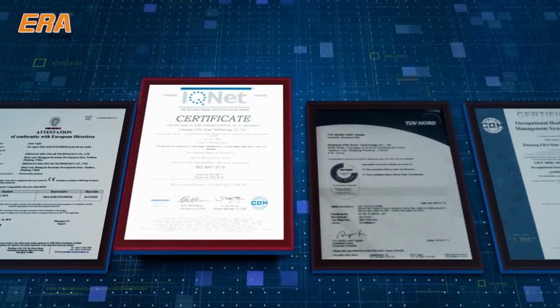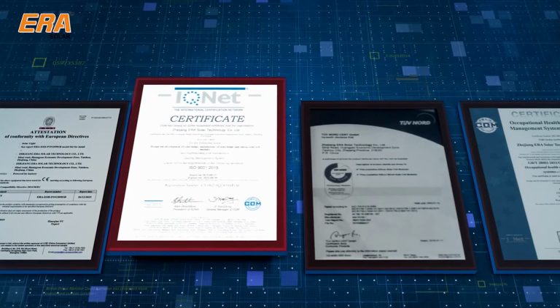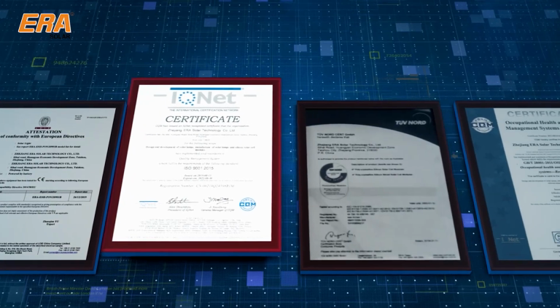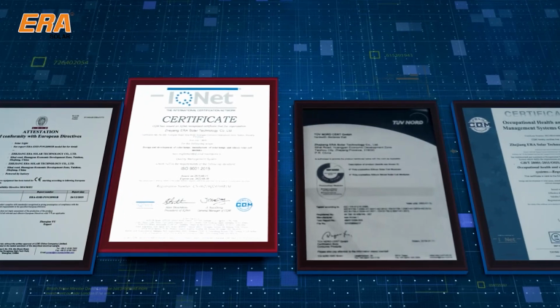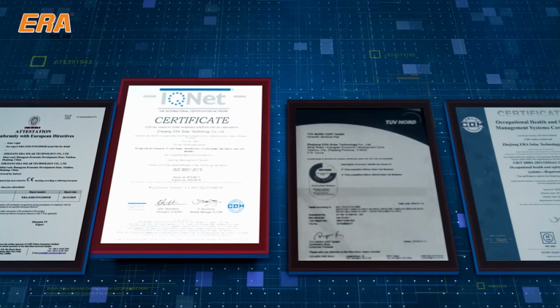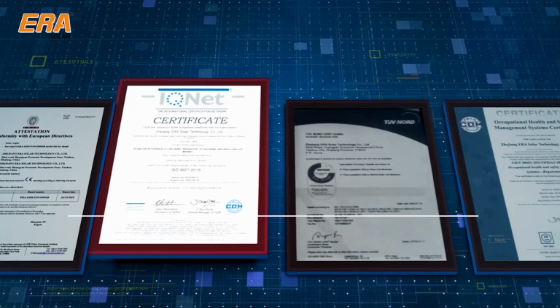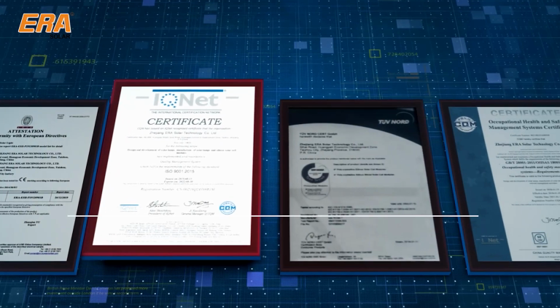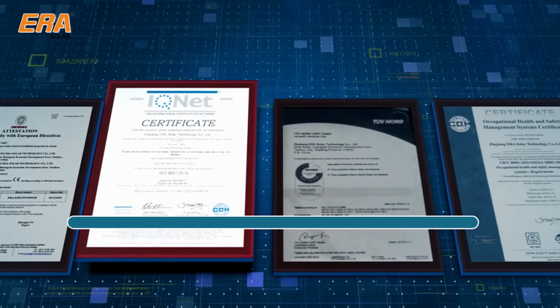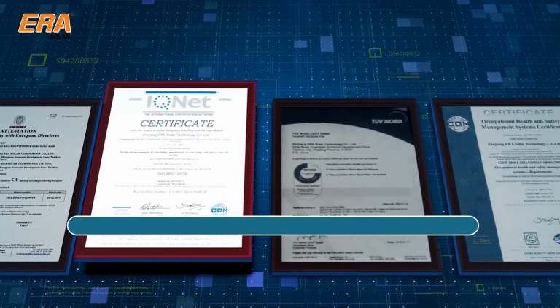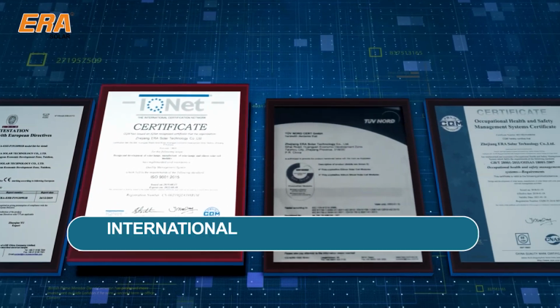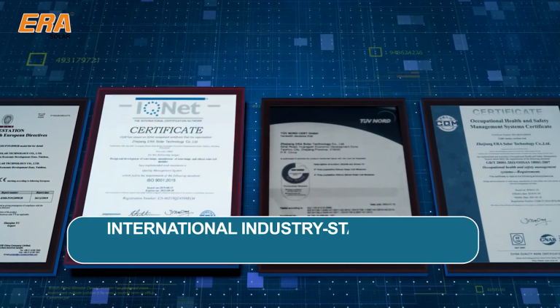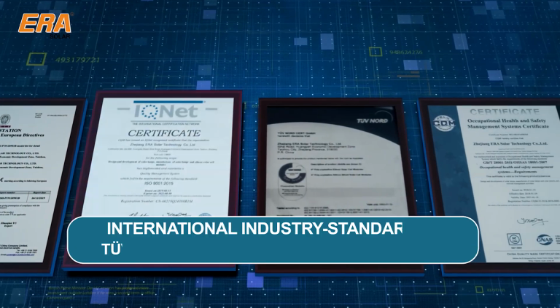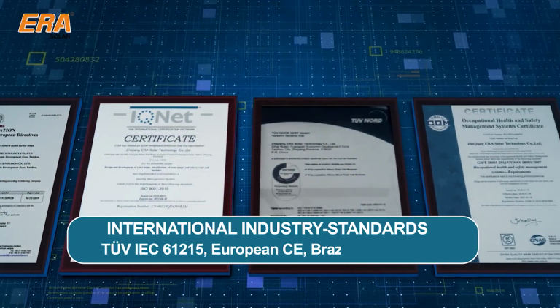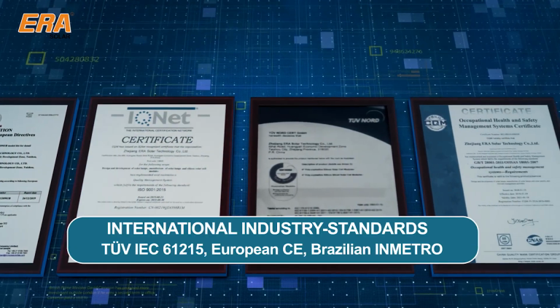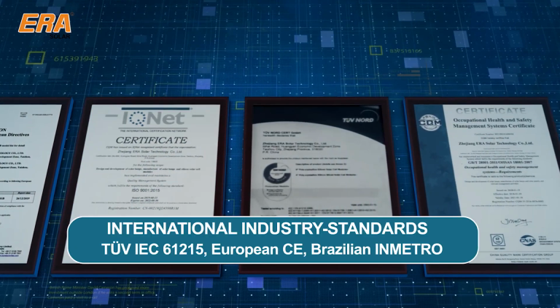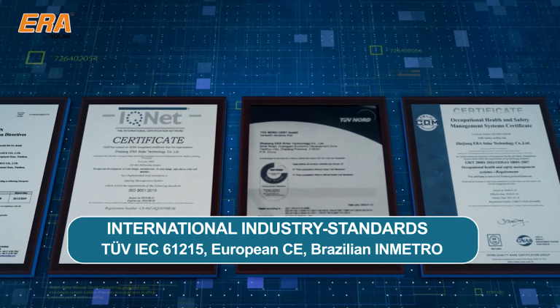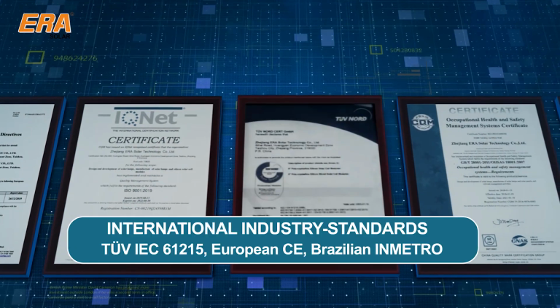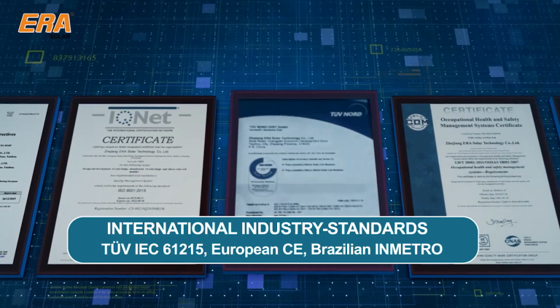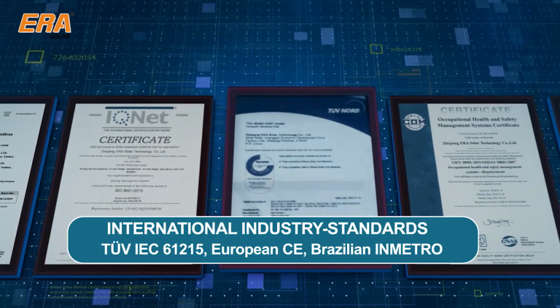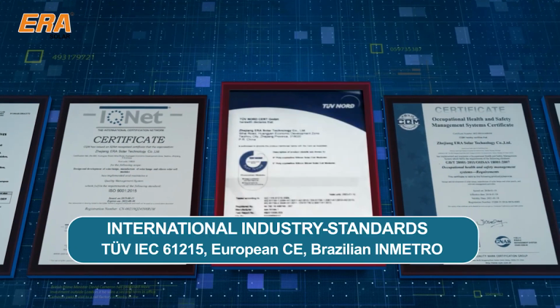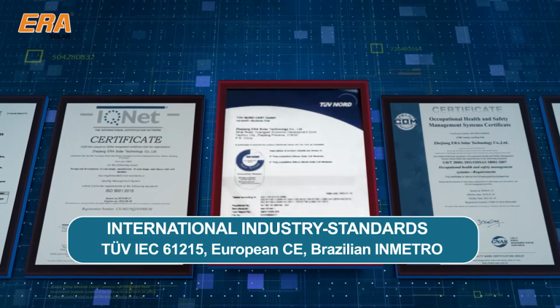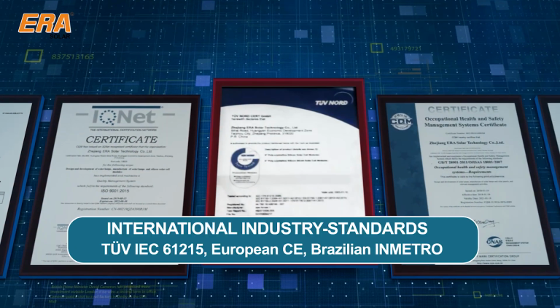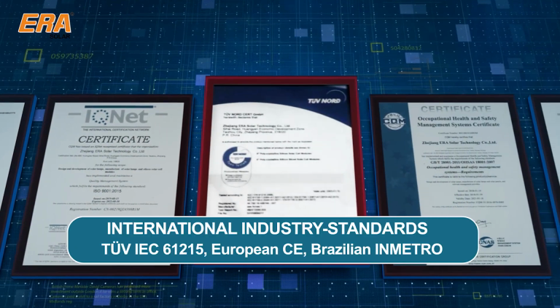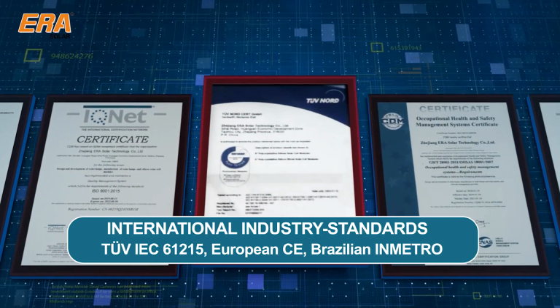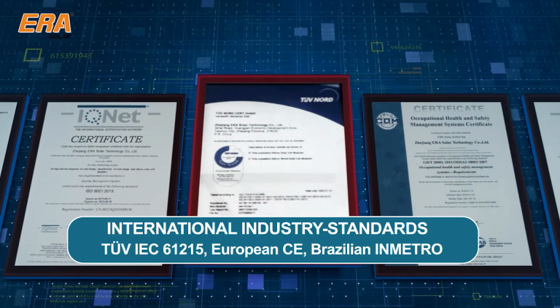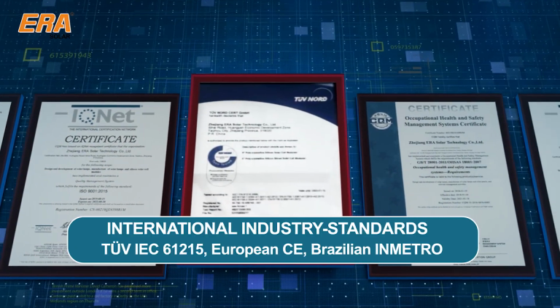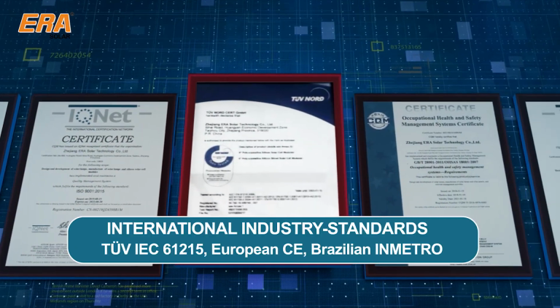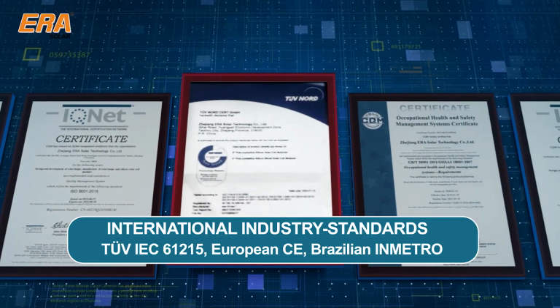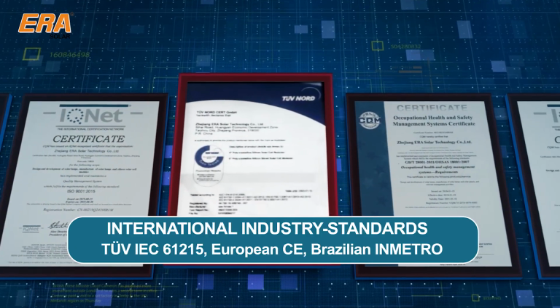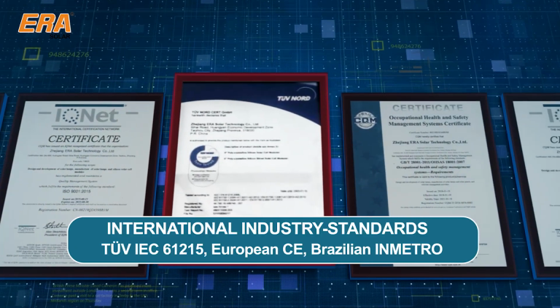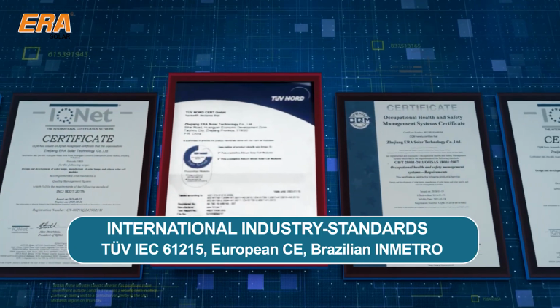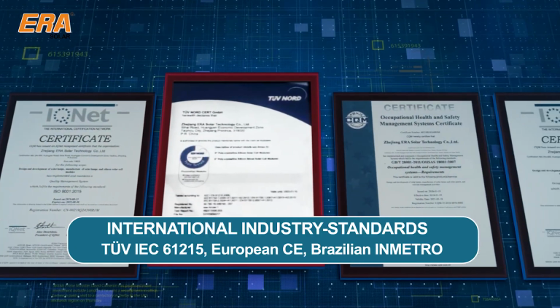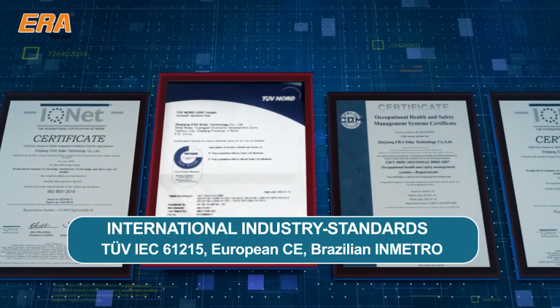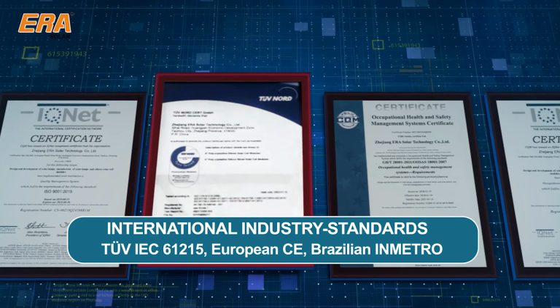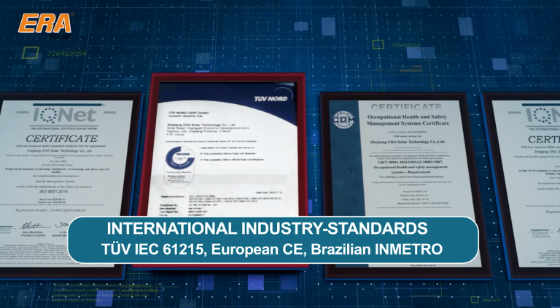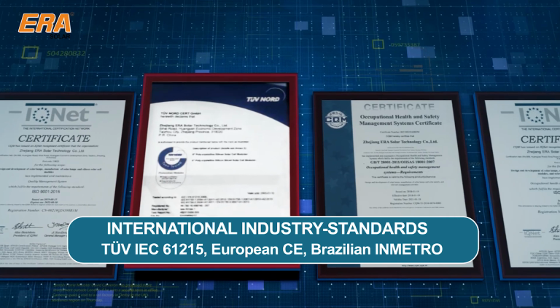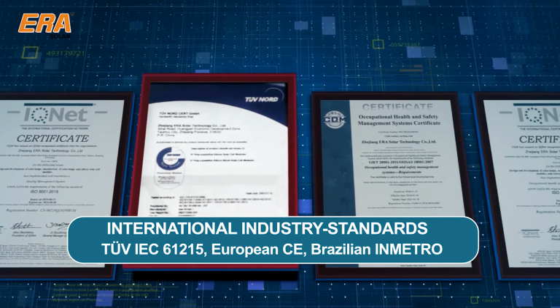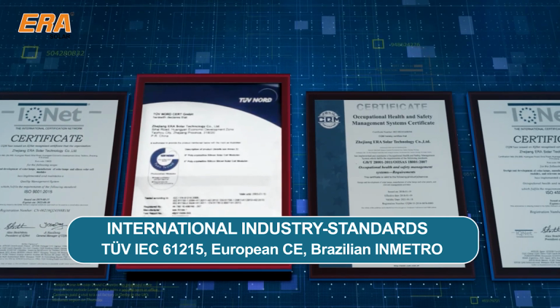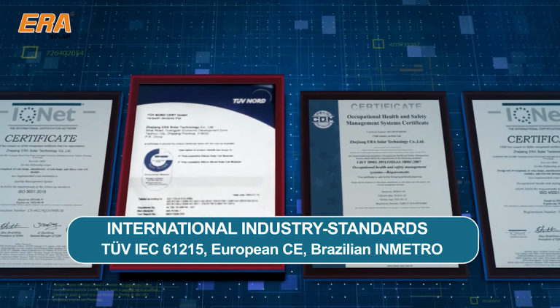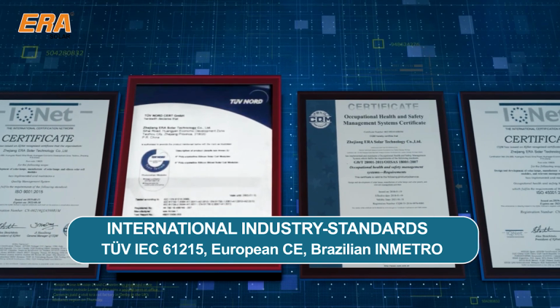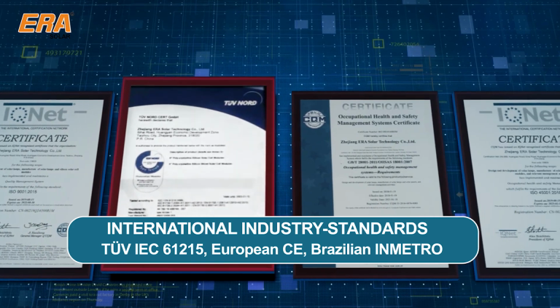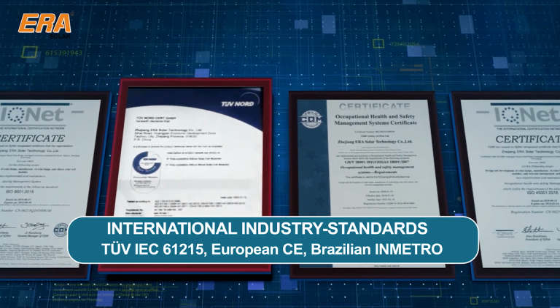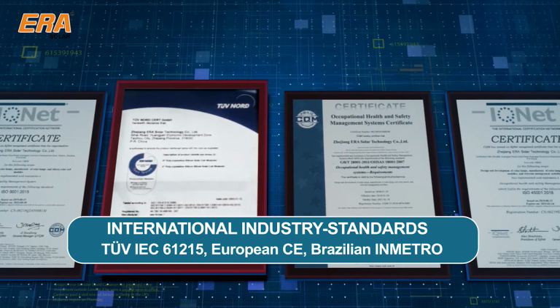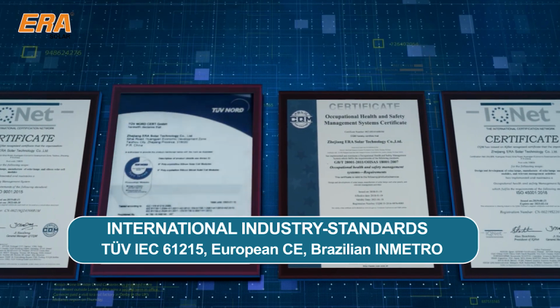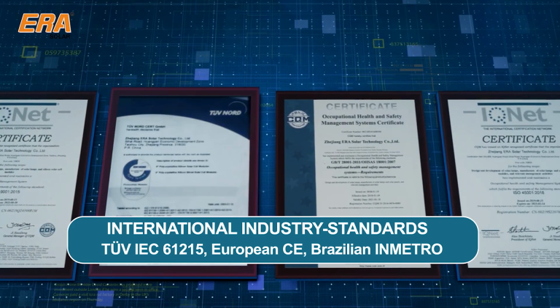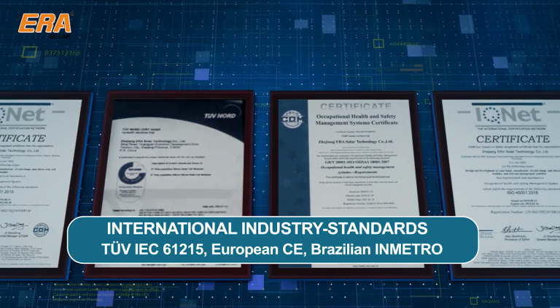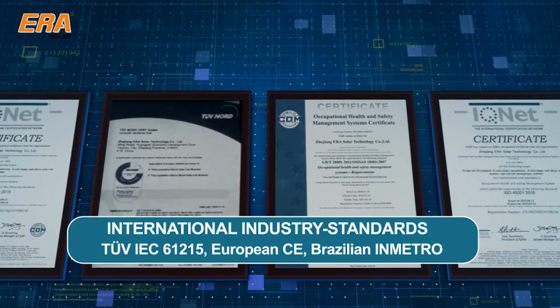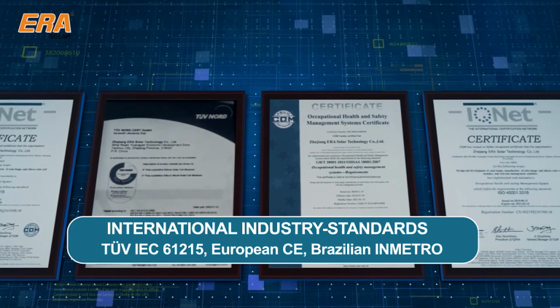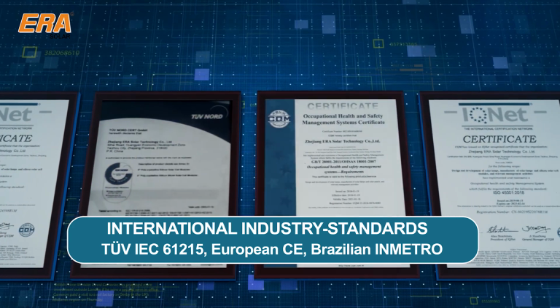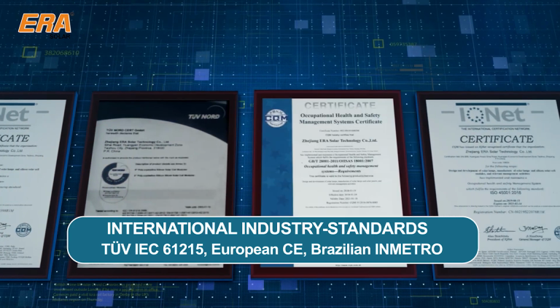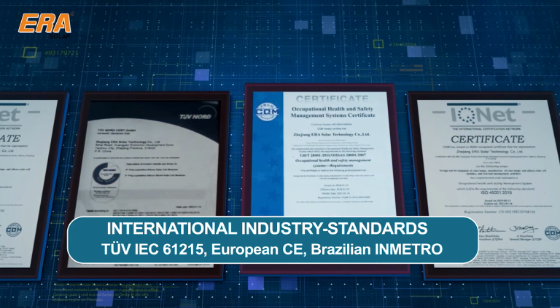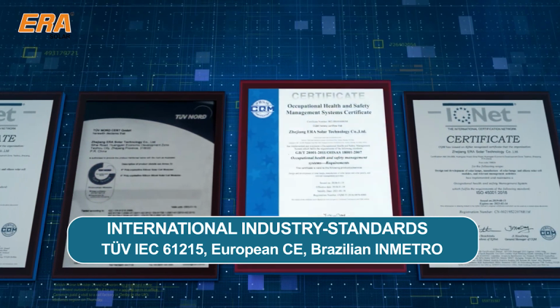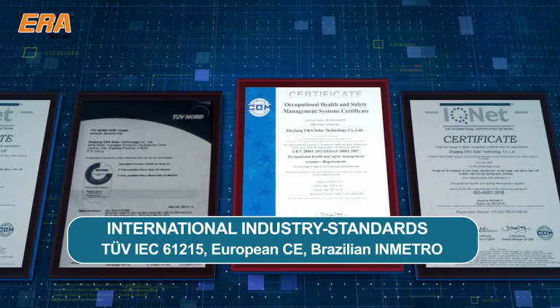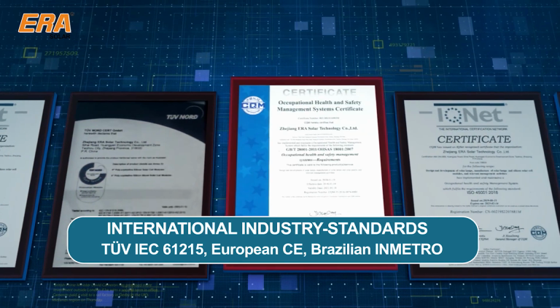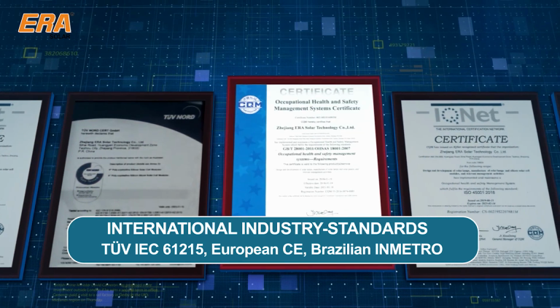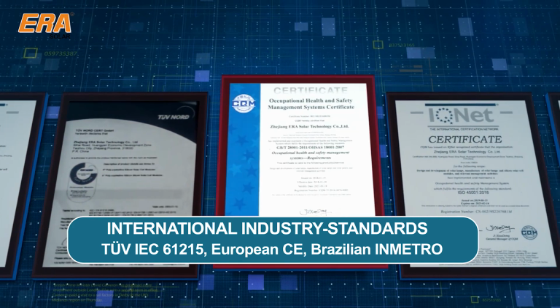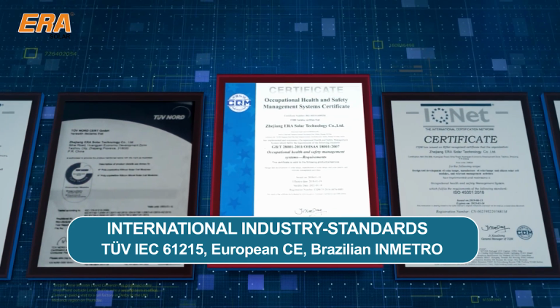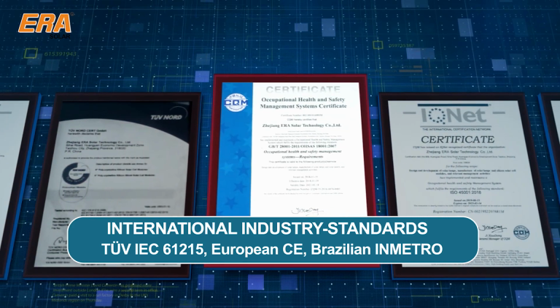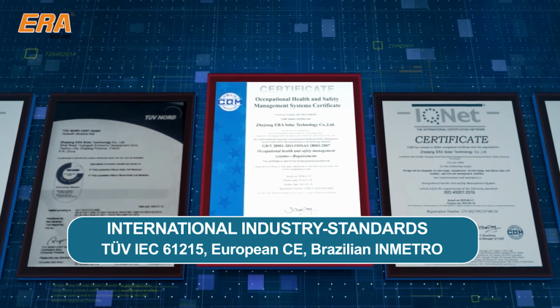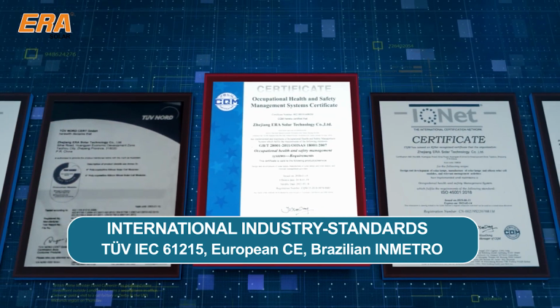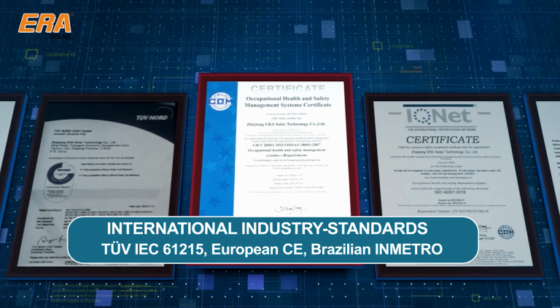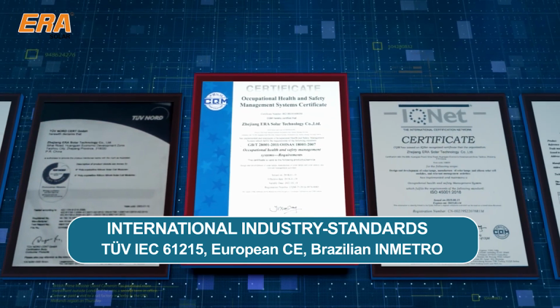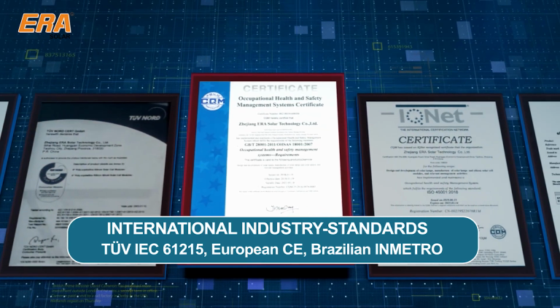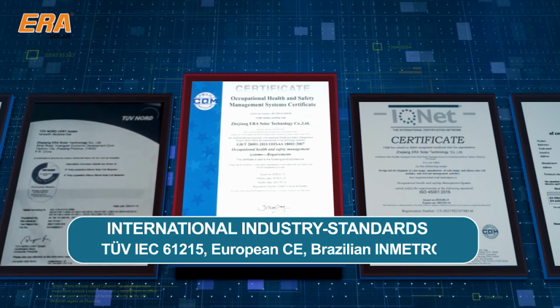Certifications for these modules include TUV IEC 61215, European CE, Brazilian INMETRO, and more.